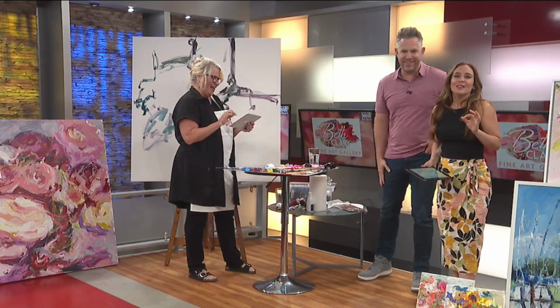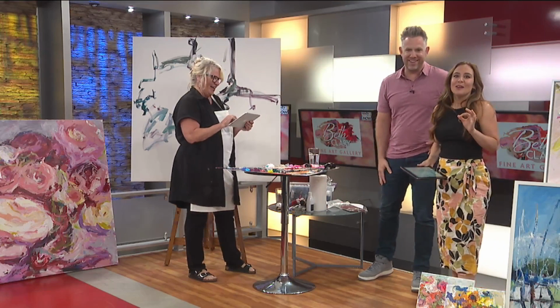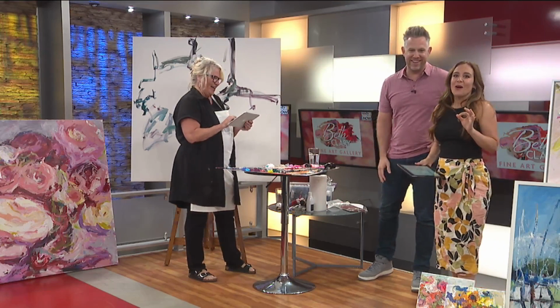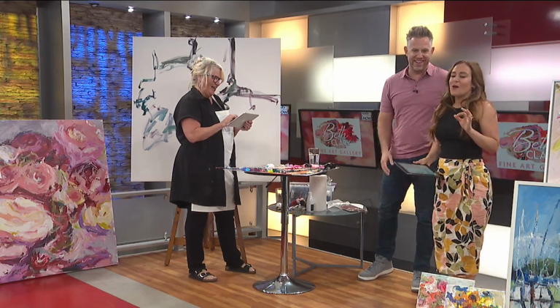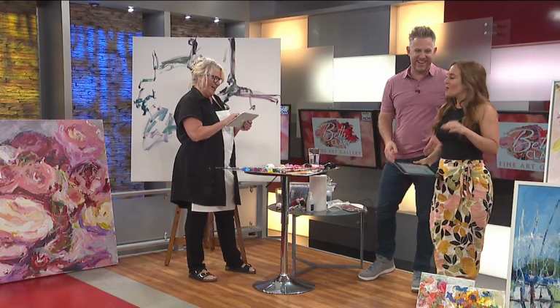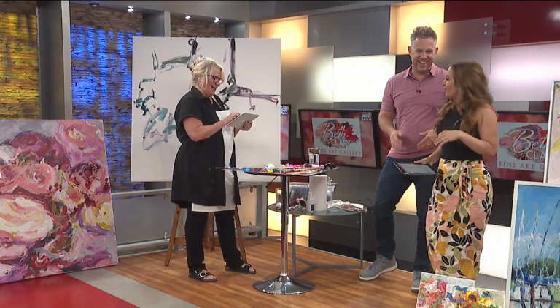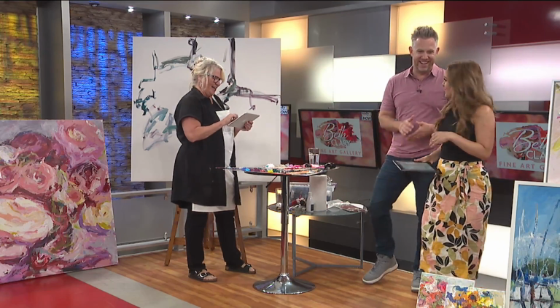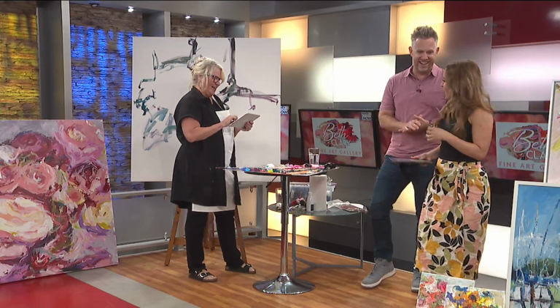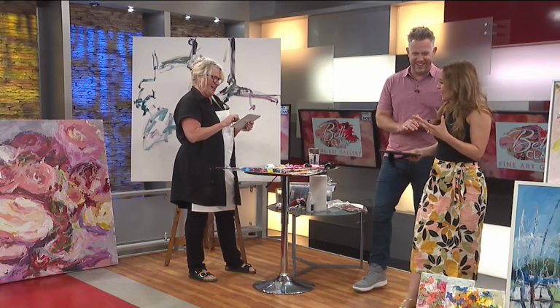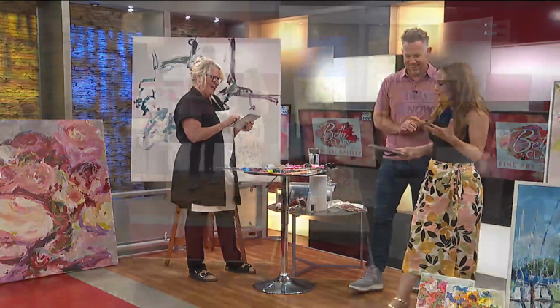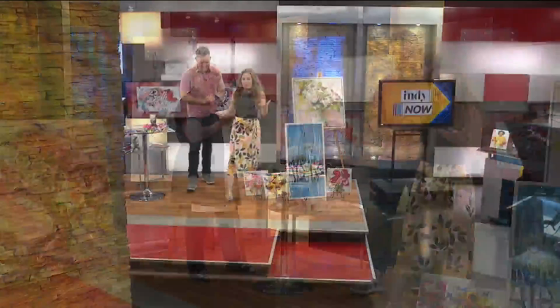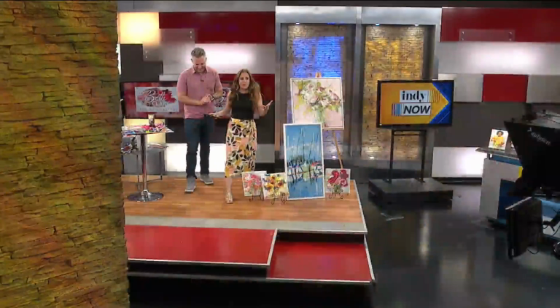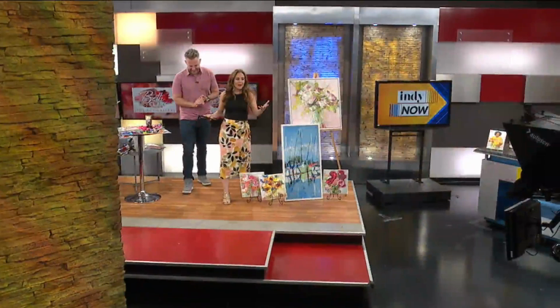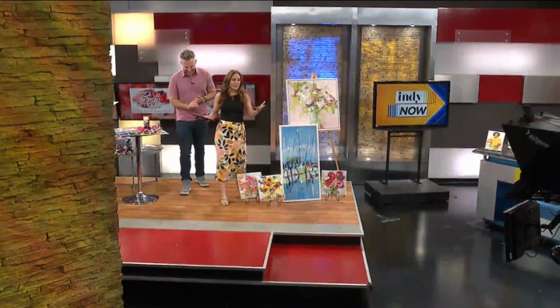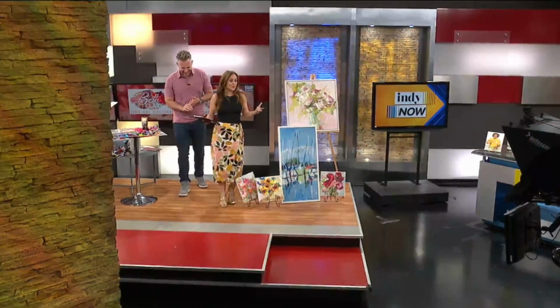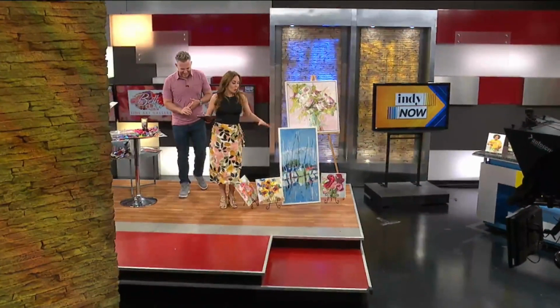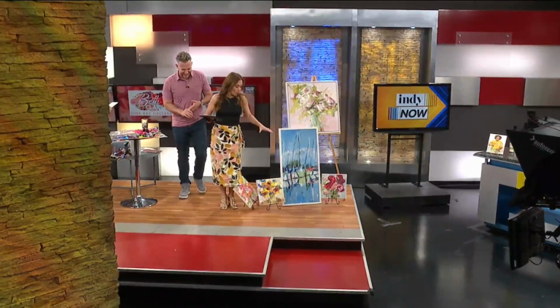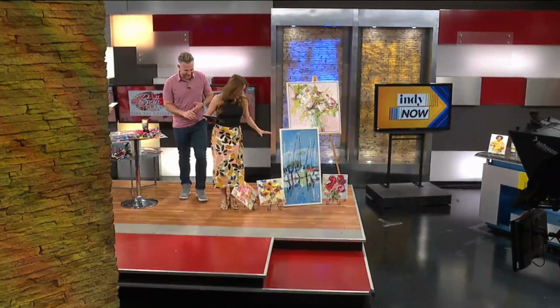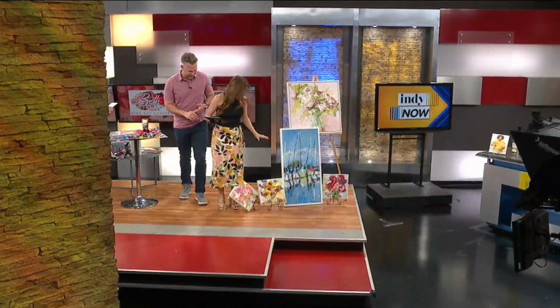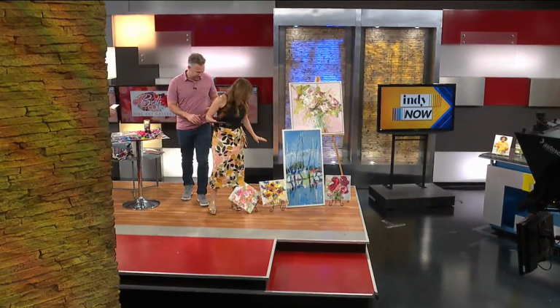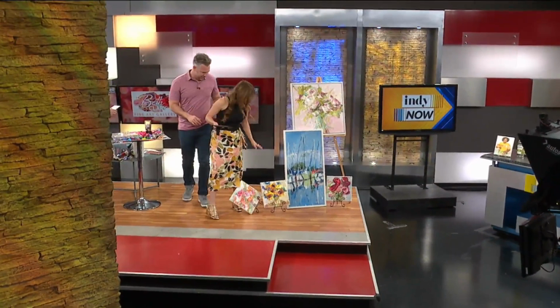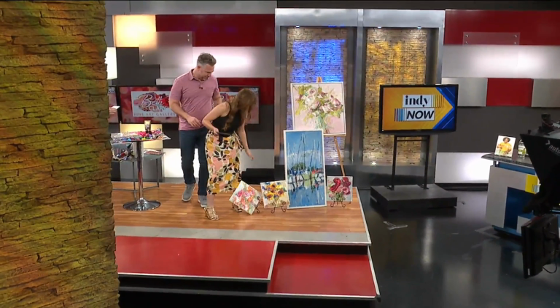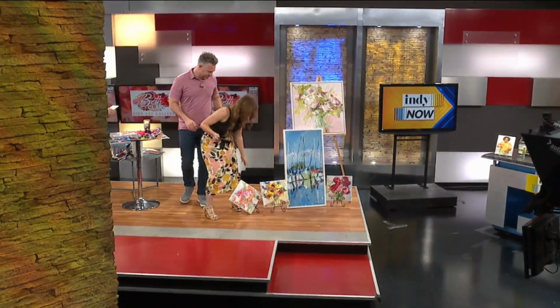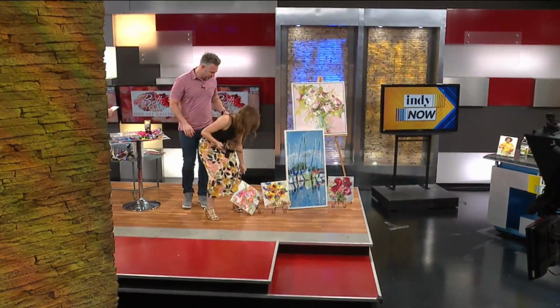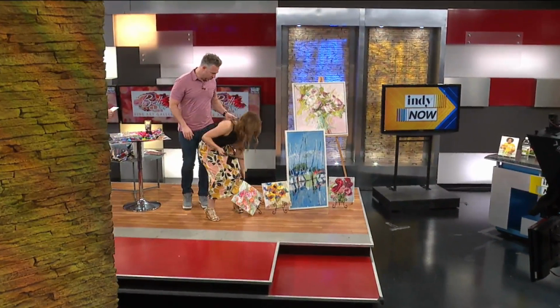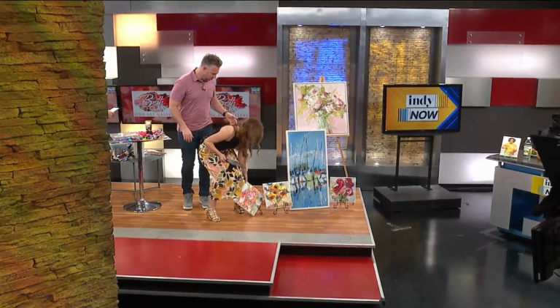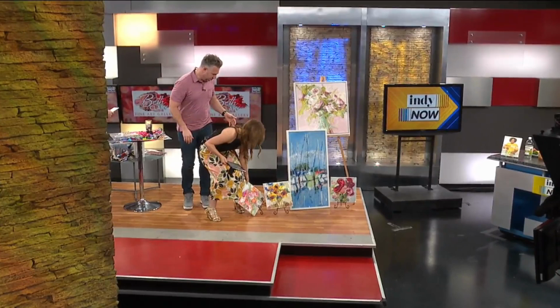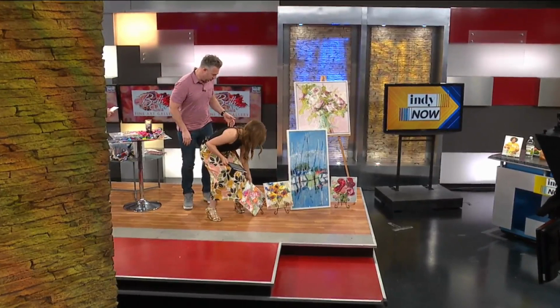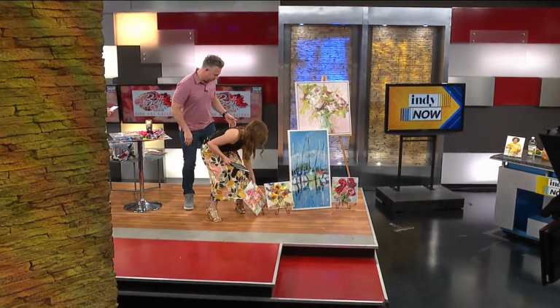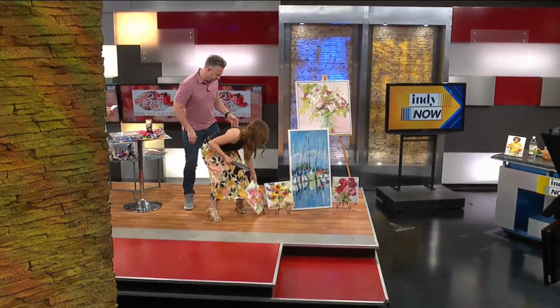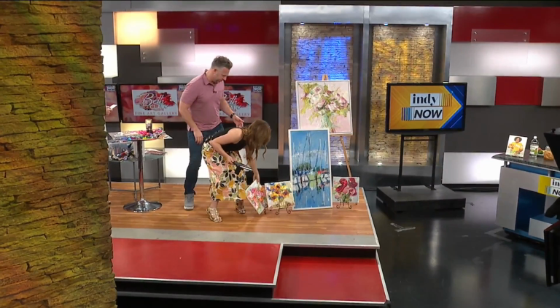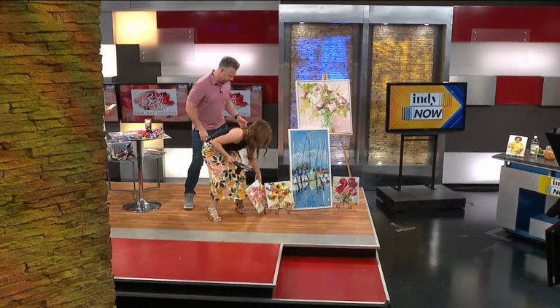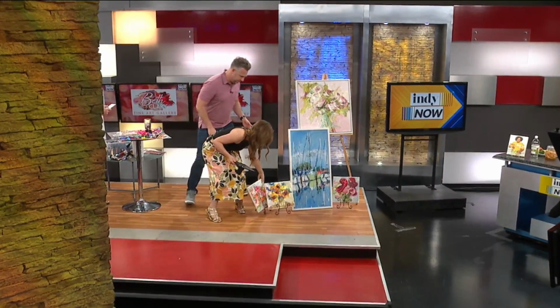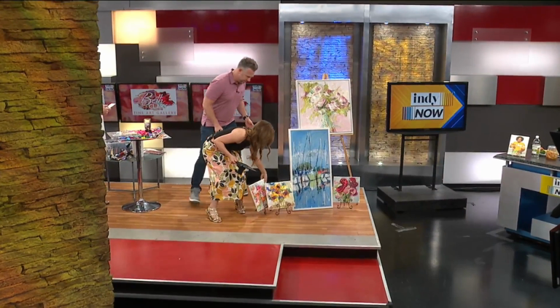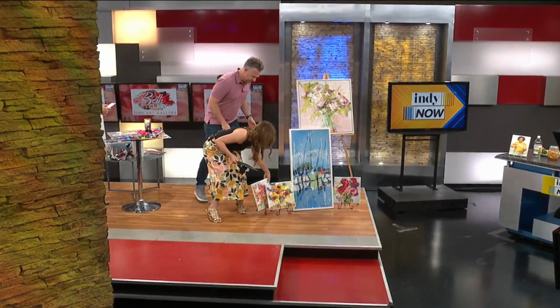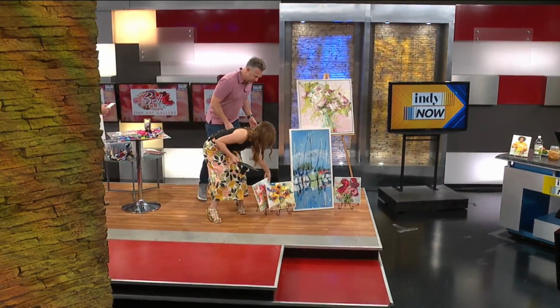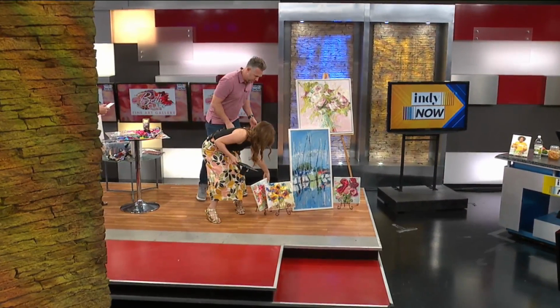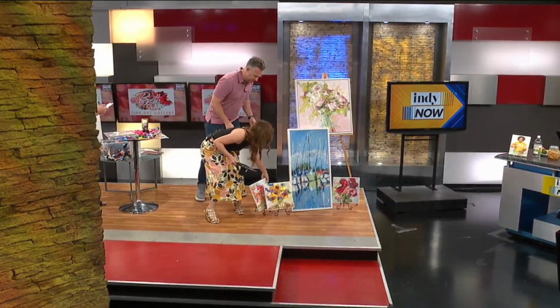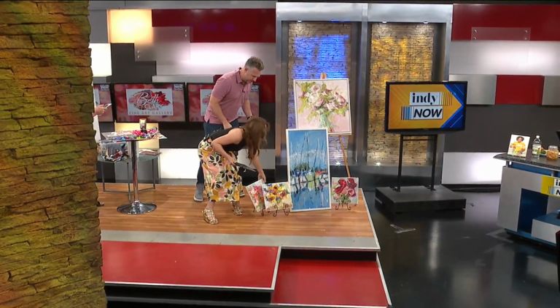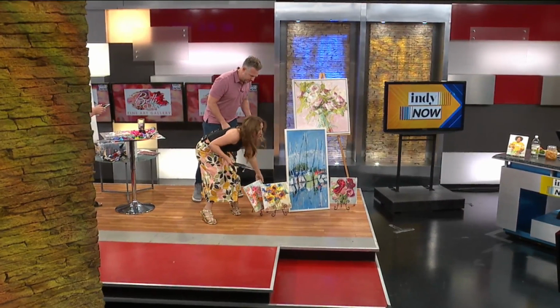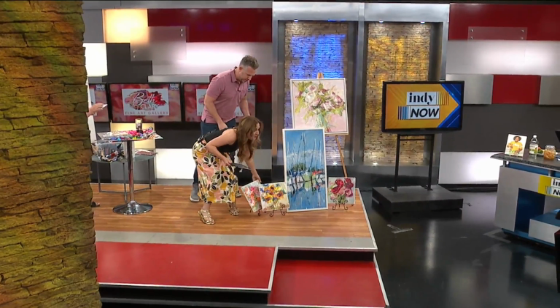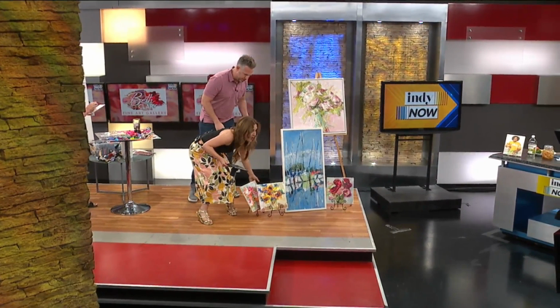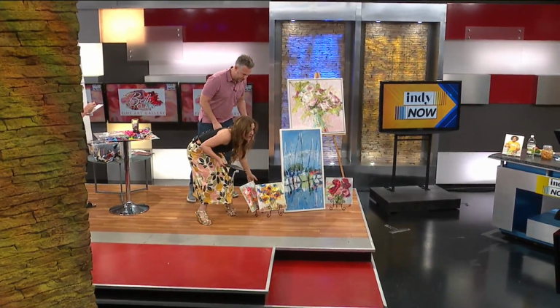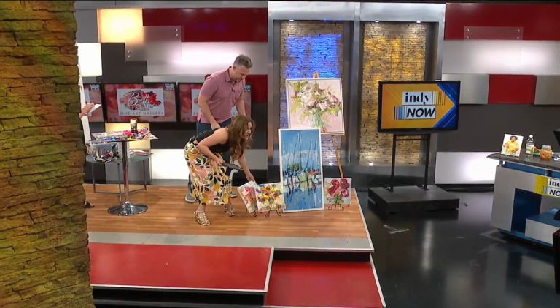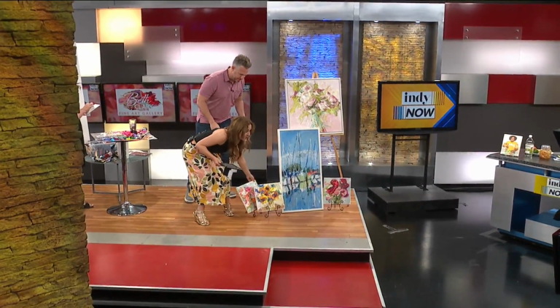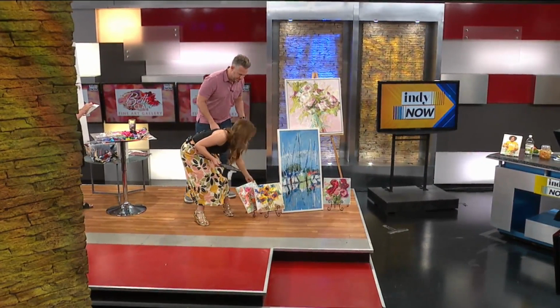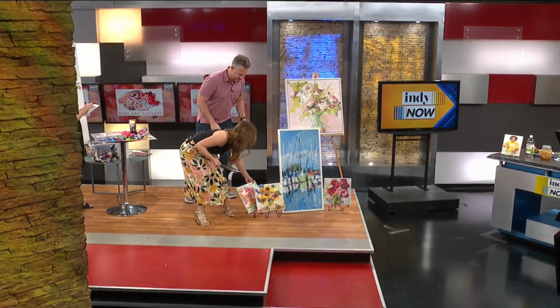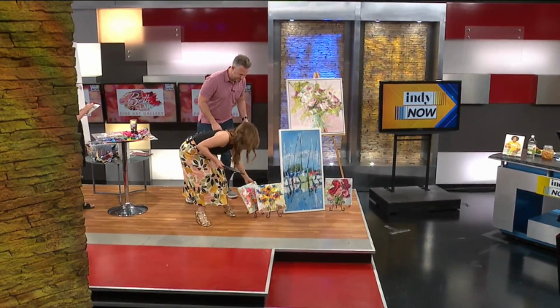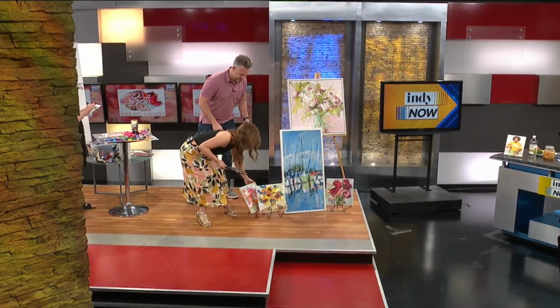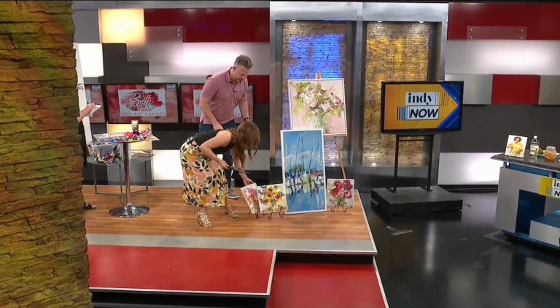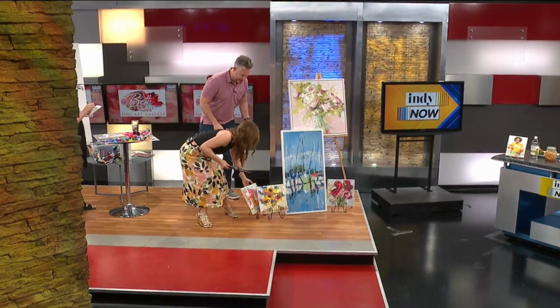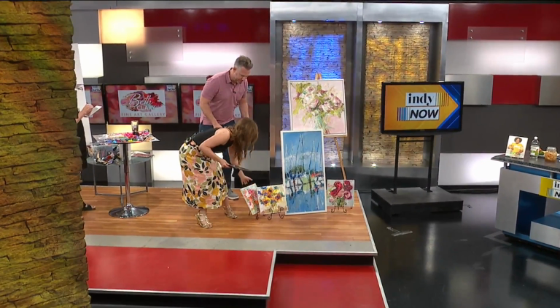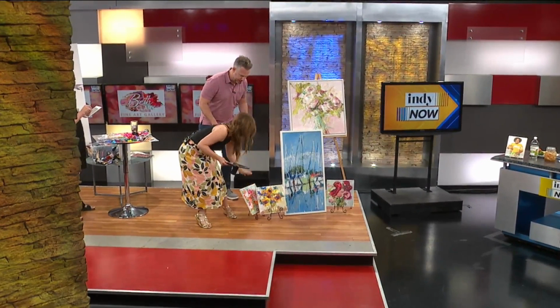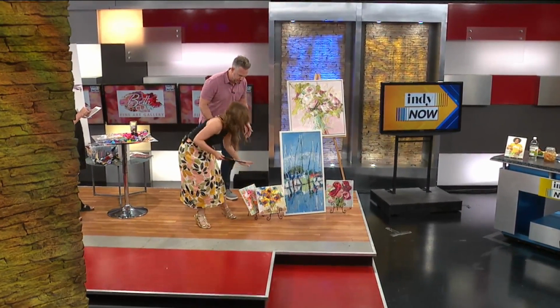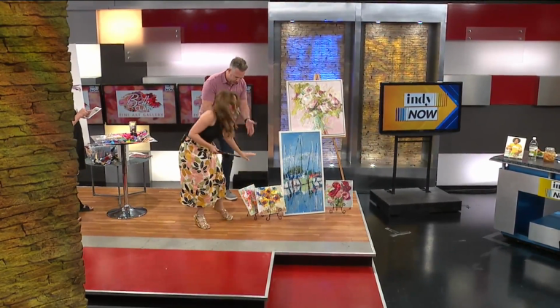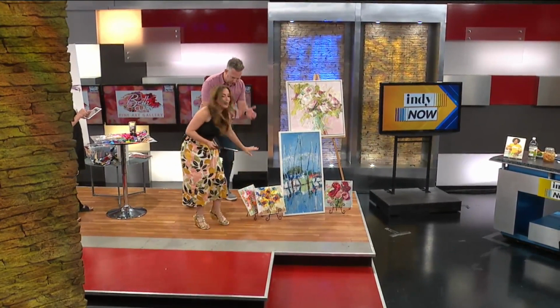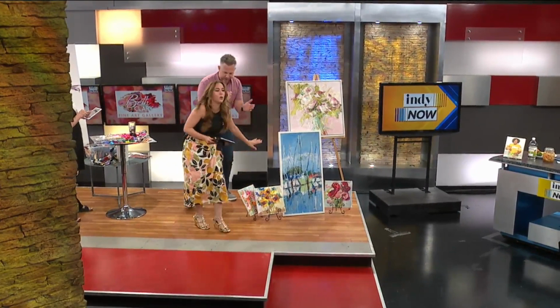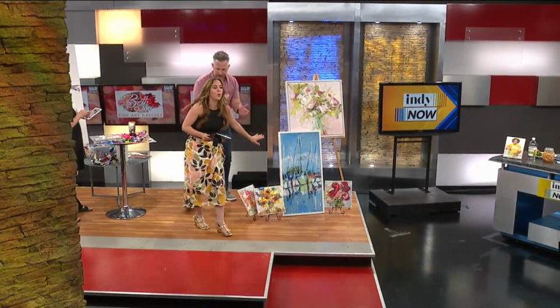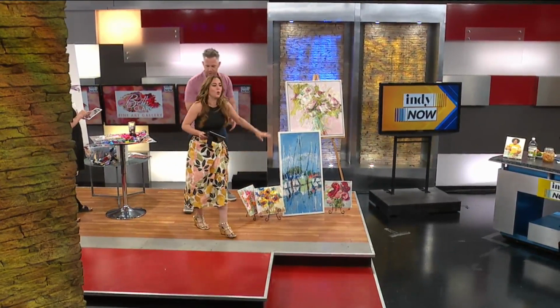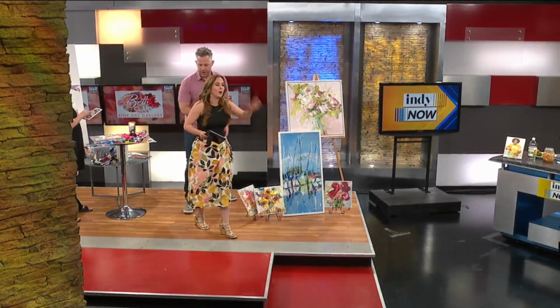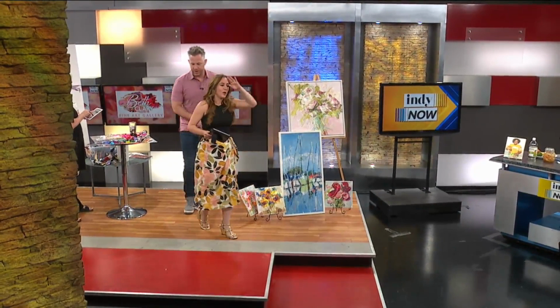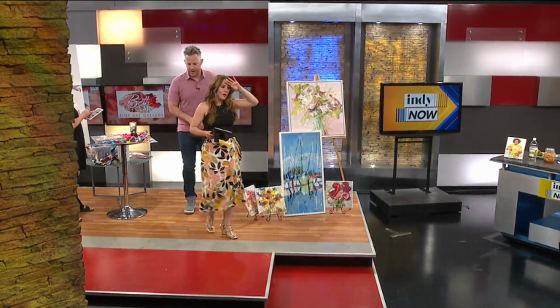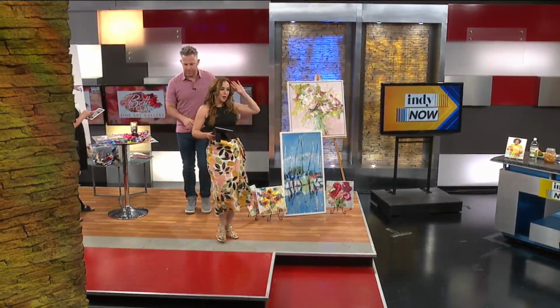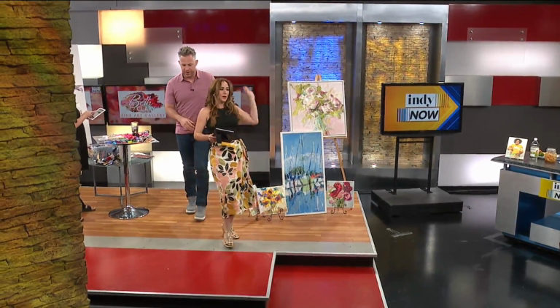We talk about back to school — oh! I almost knocked this over. False alarm. There we go, we're good.